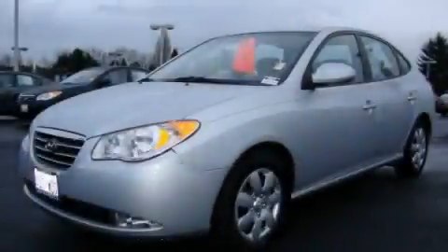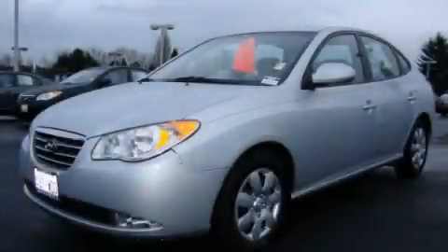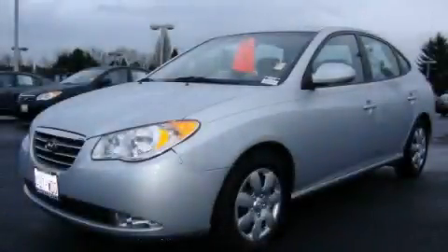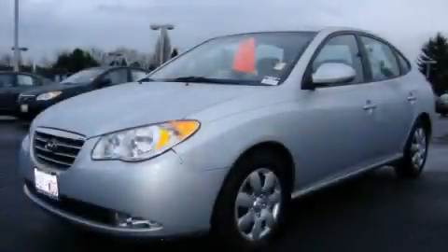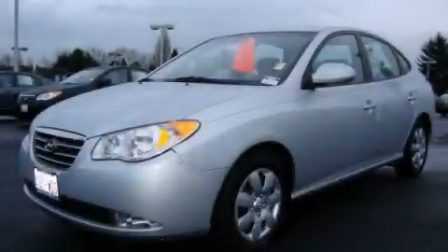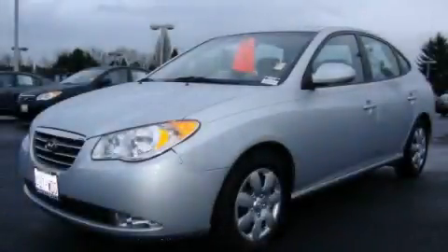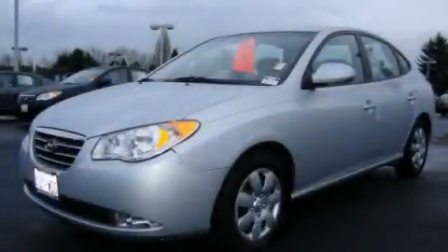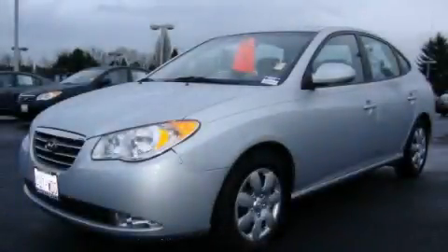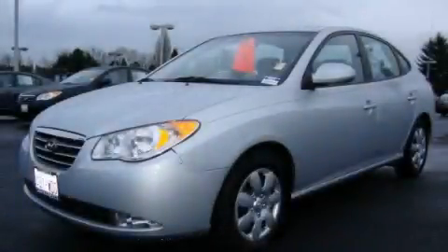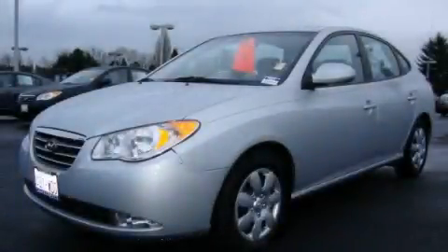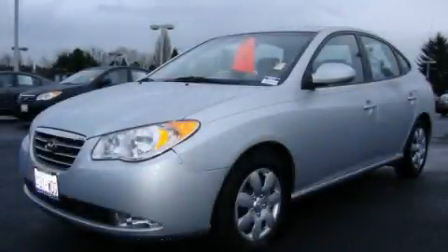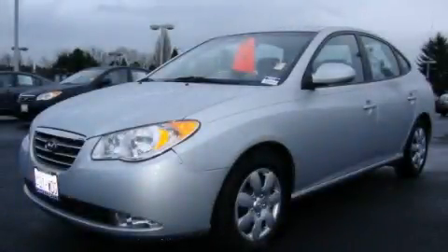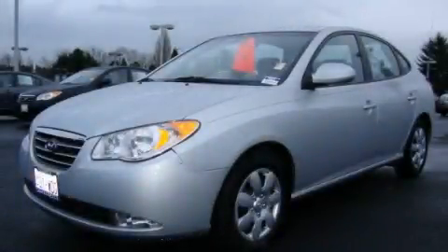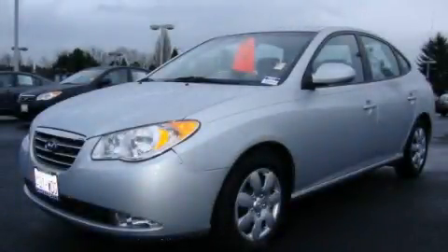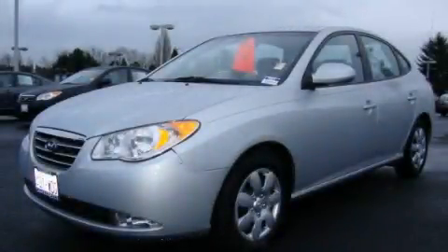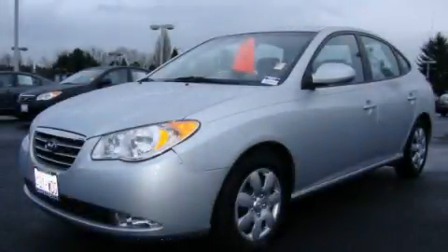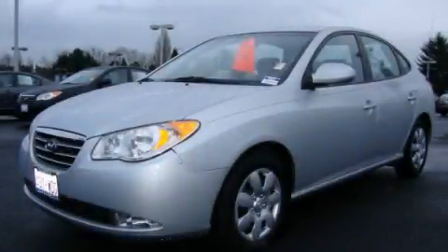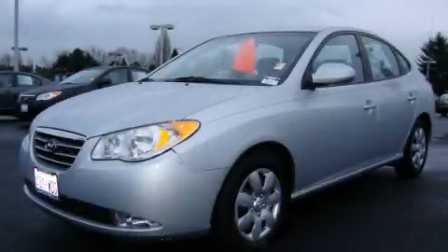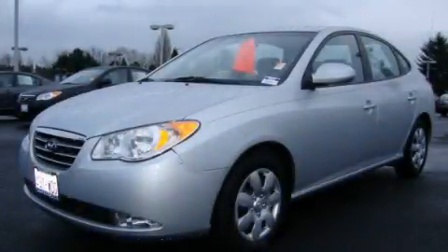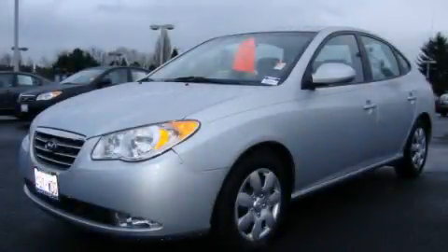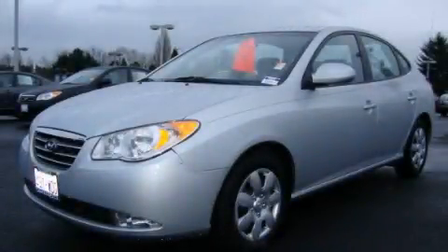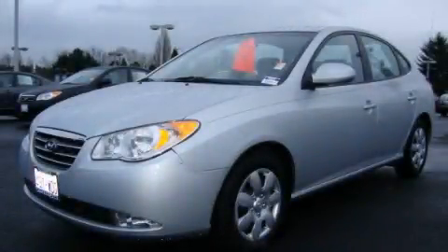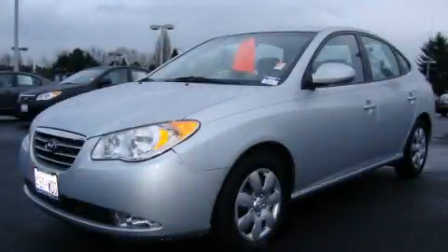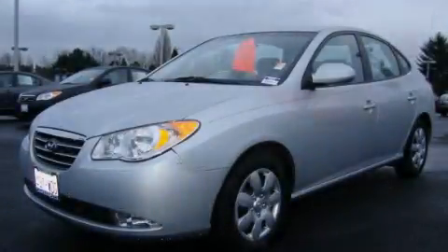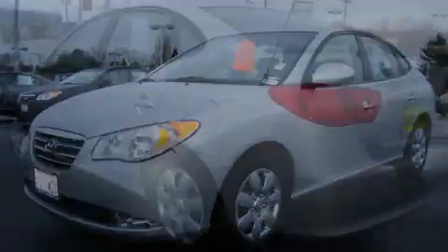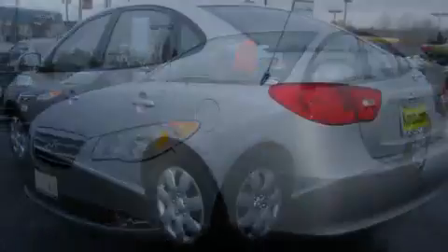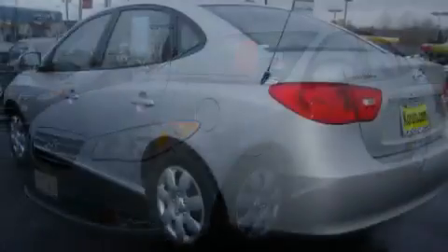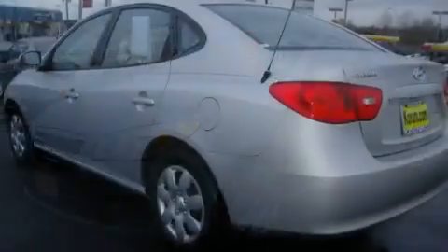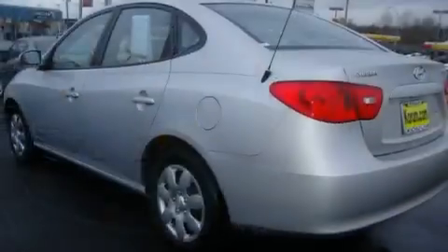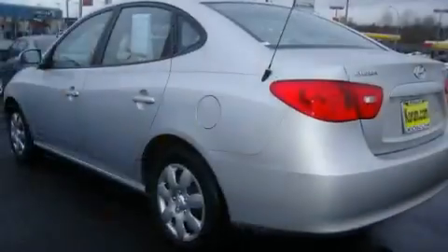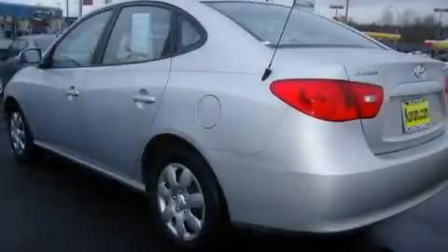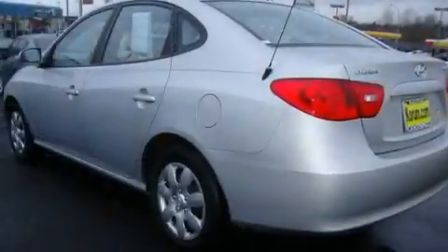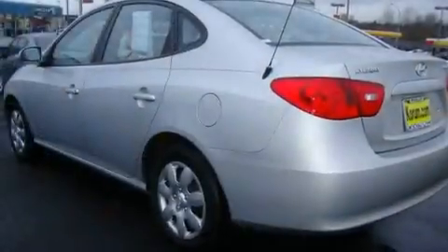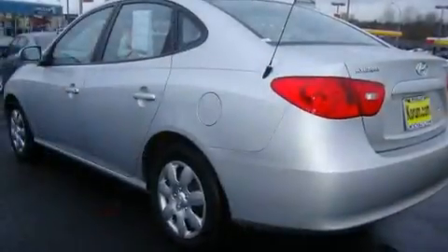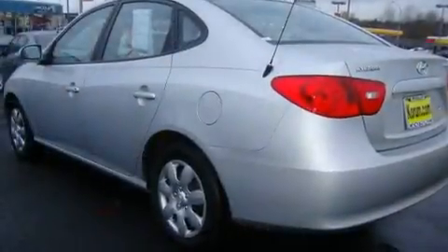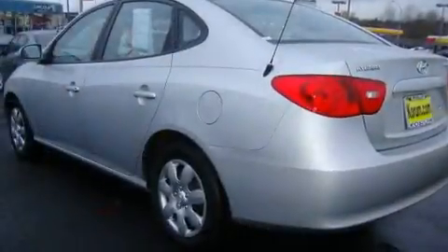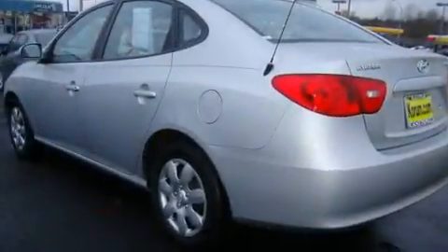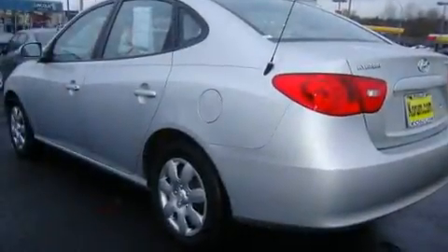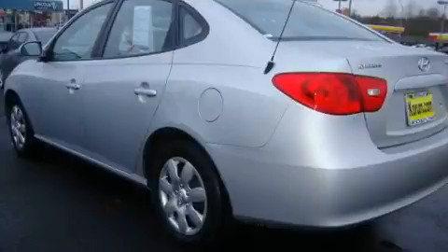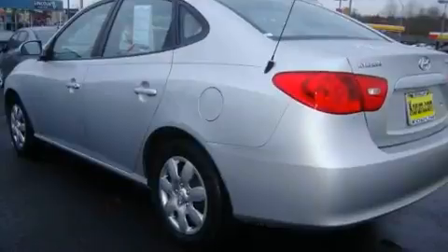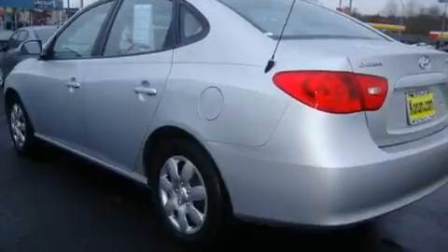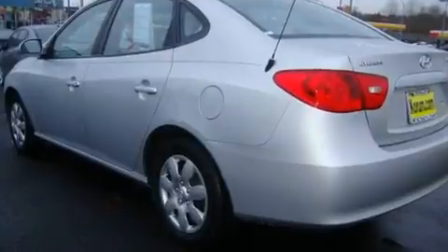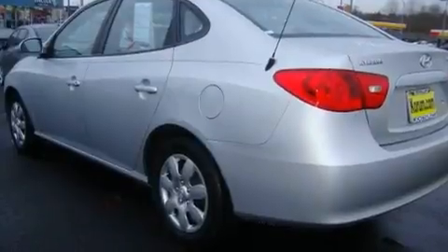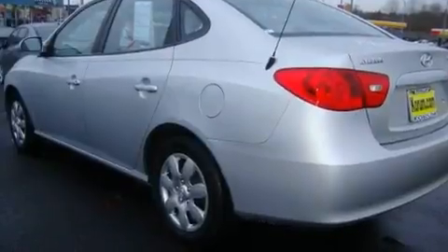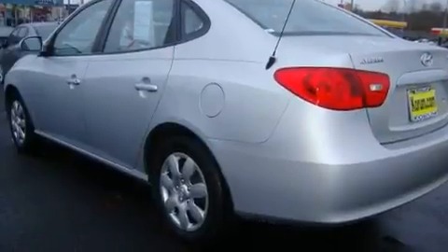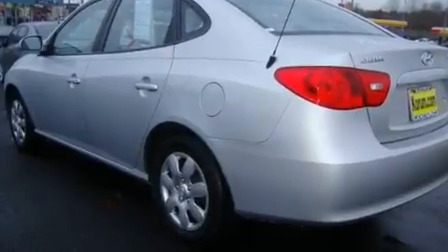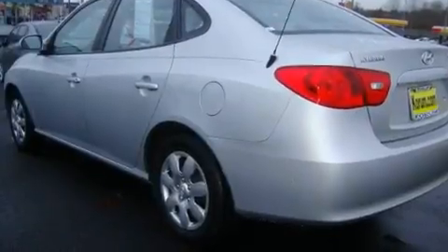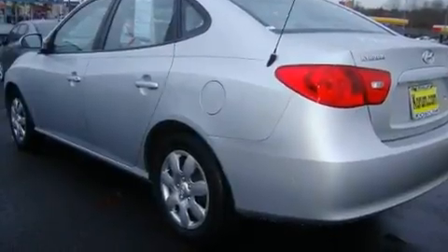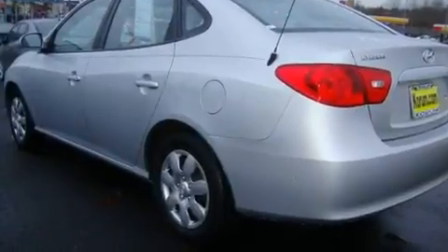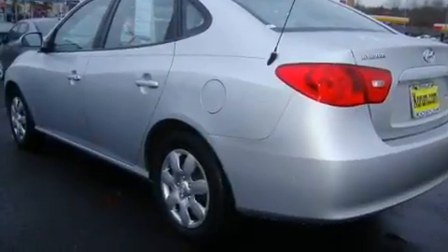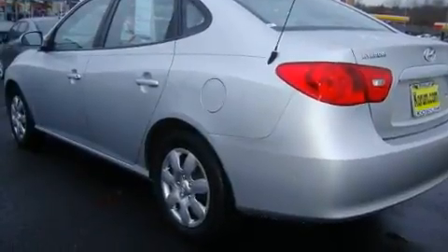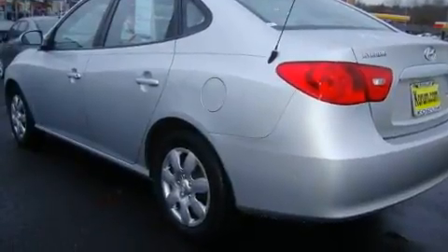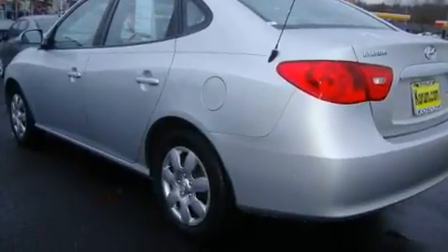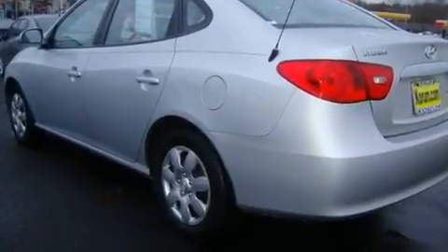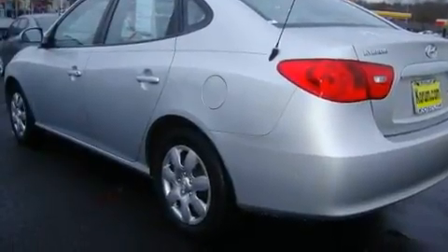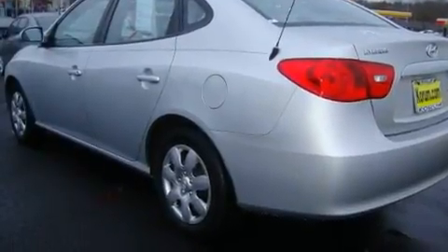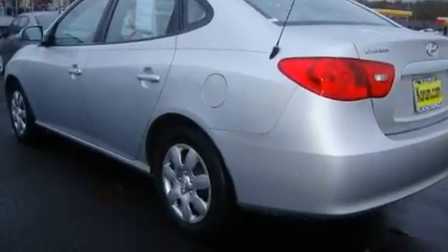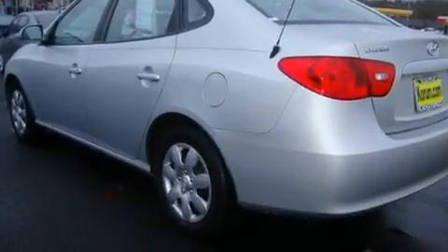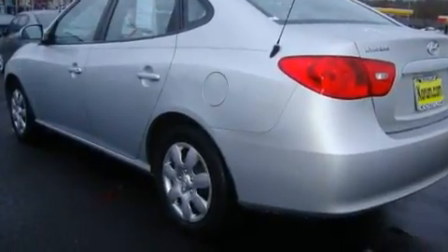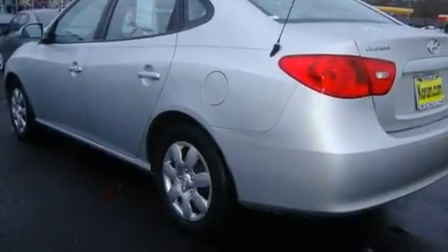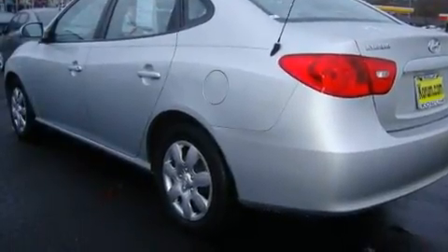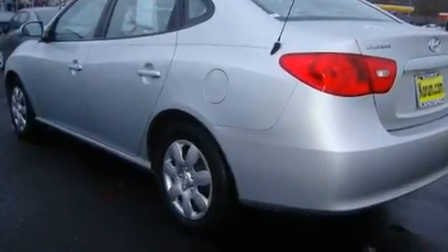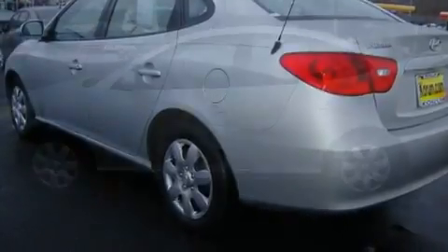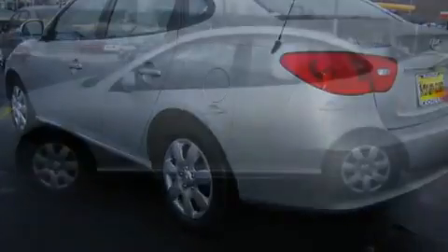This is a 2007 Hyundai Elantra. It has a 2.0-liter four-cylinder engine and an automatic transmission.